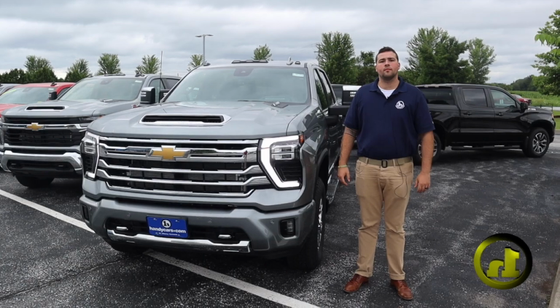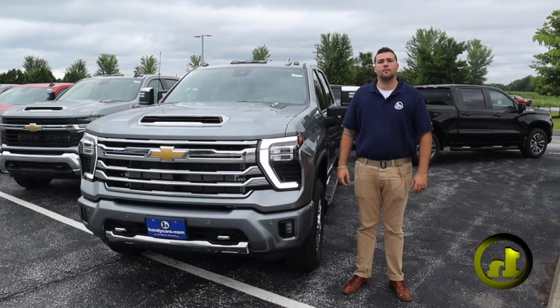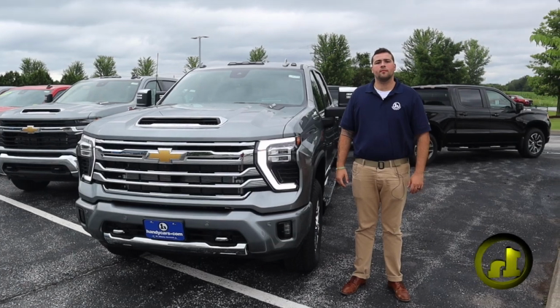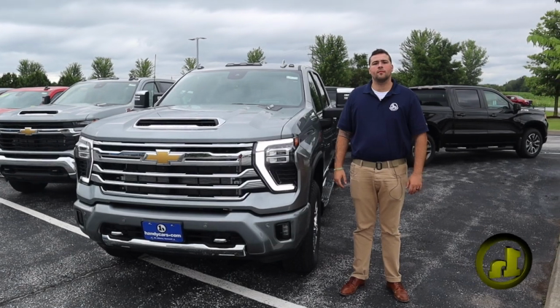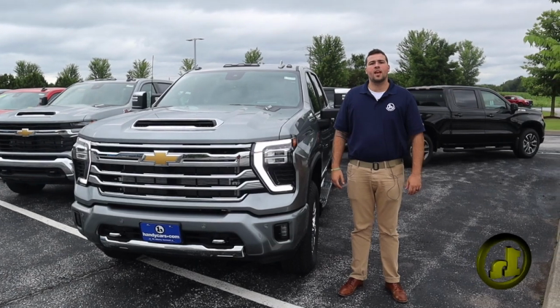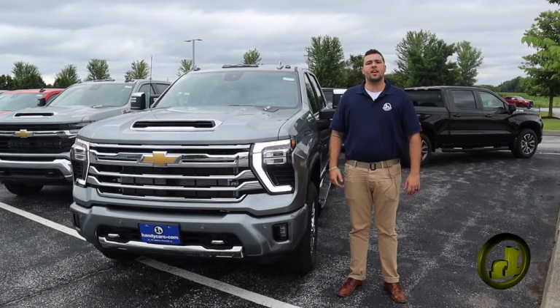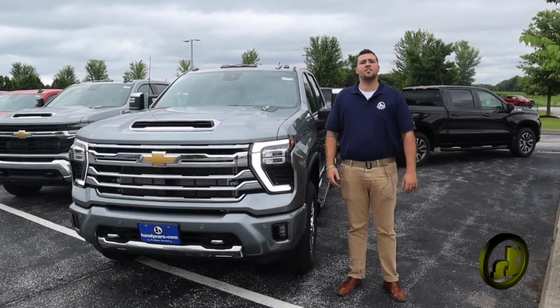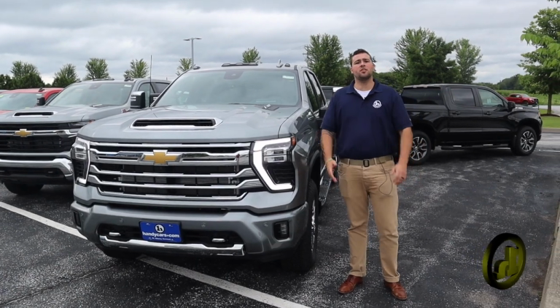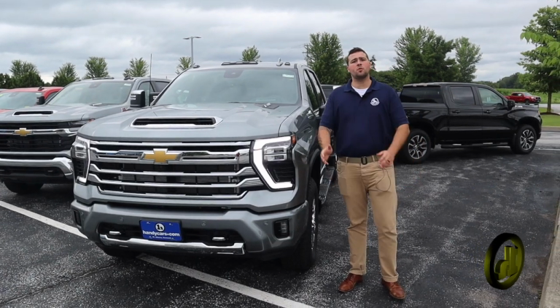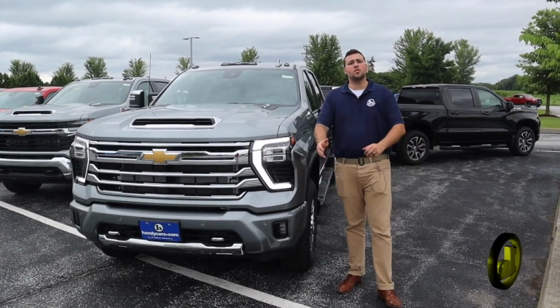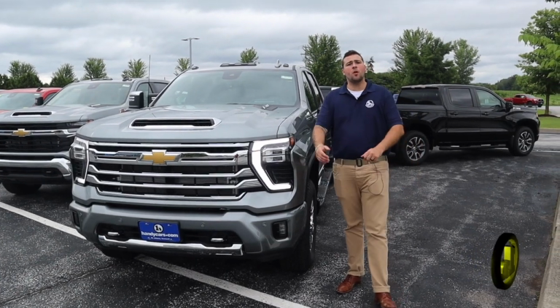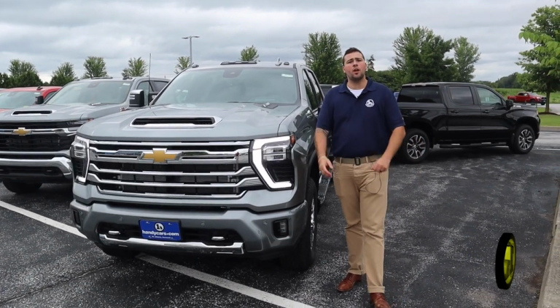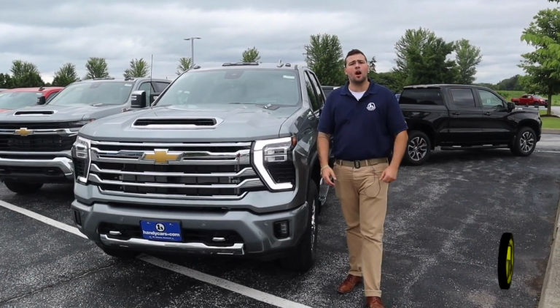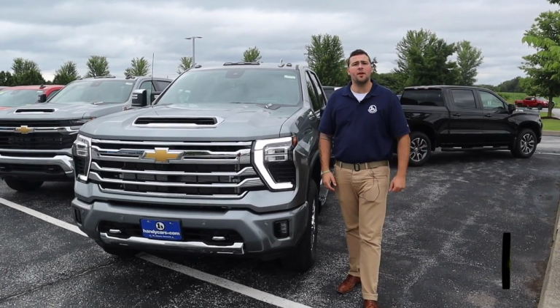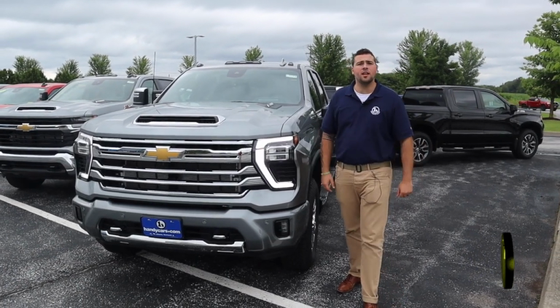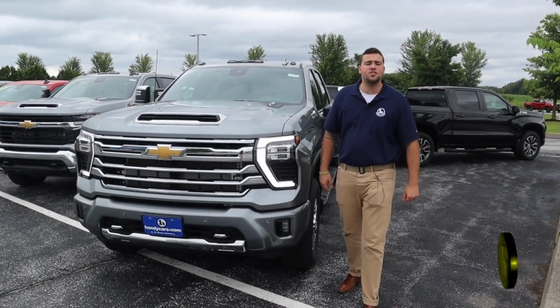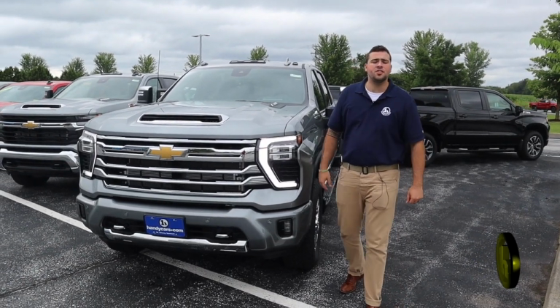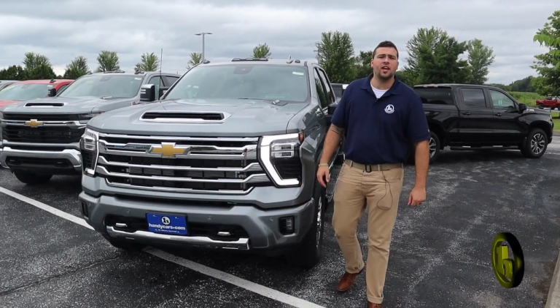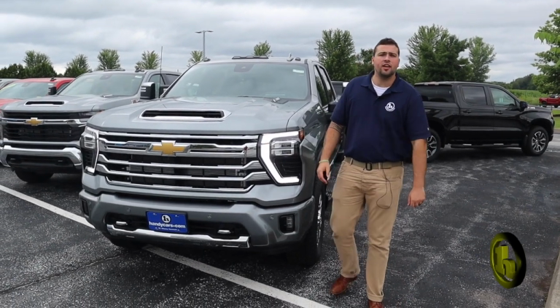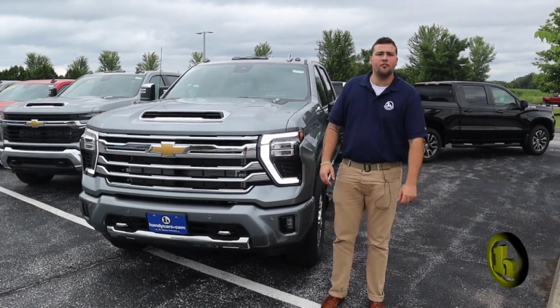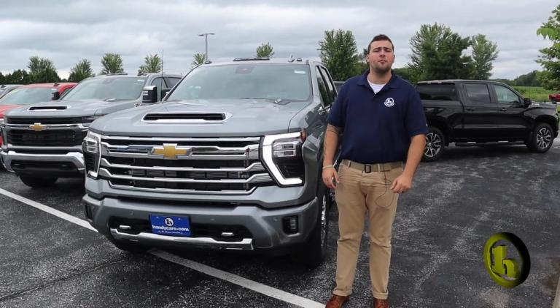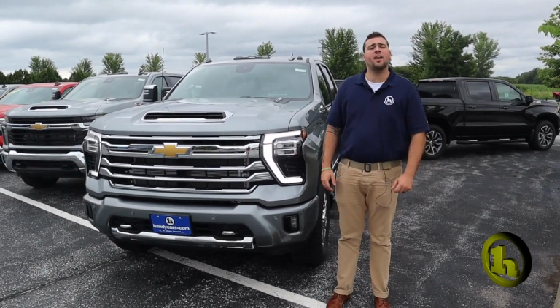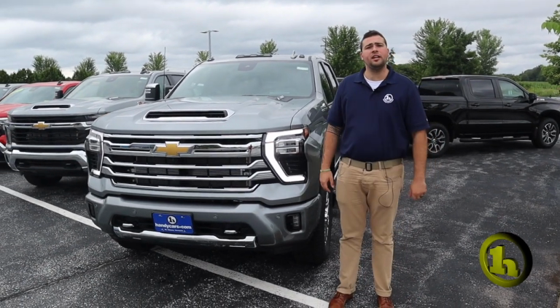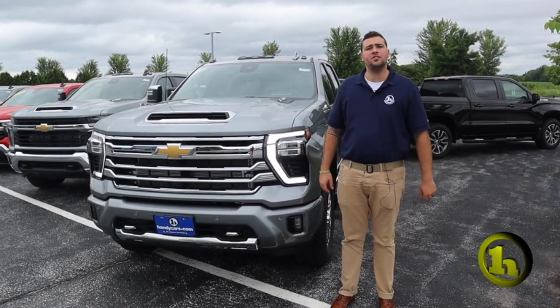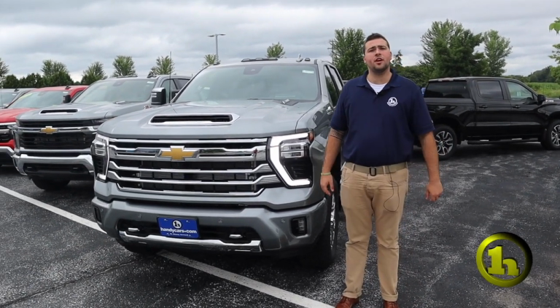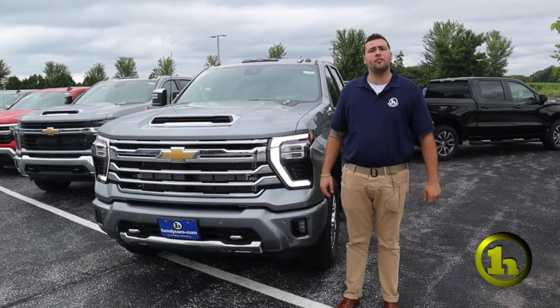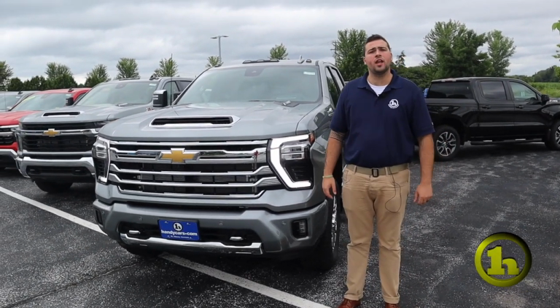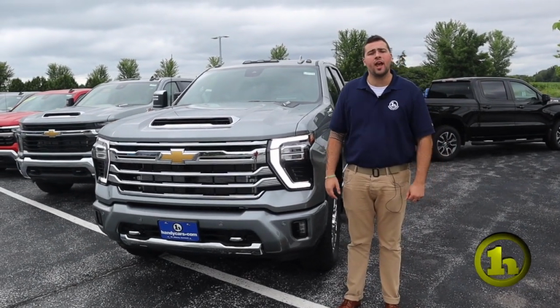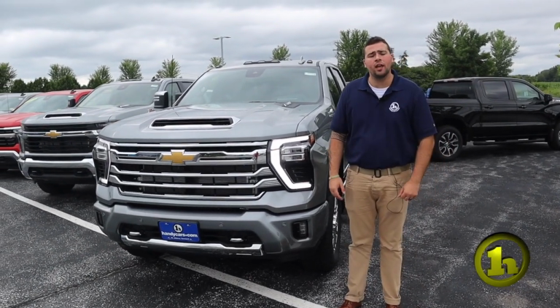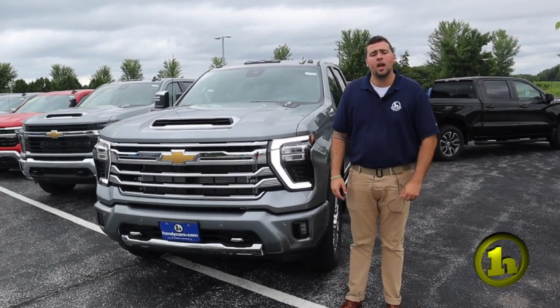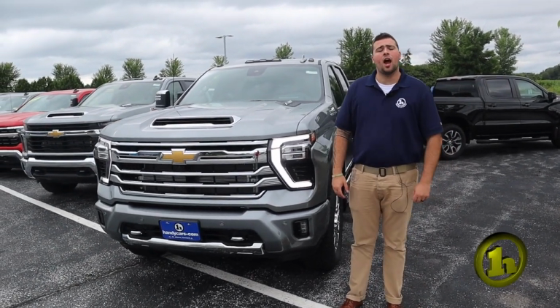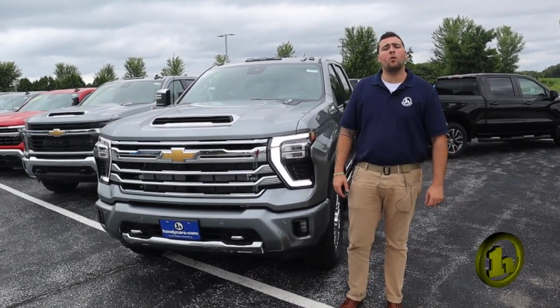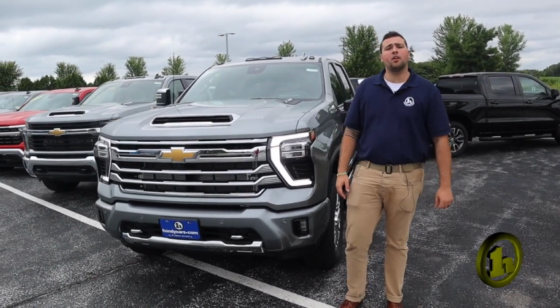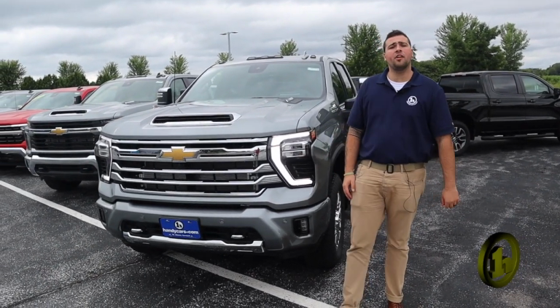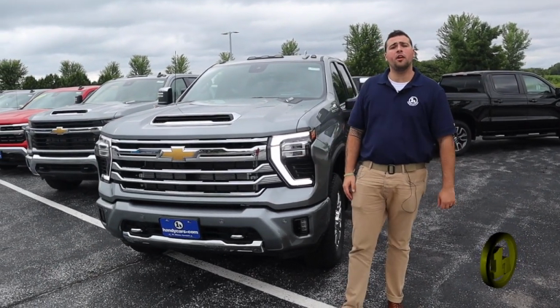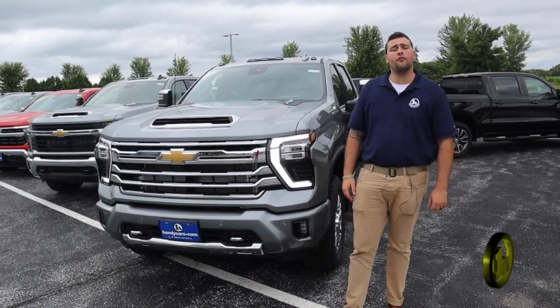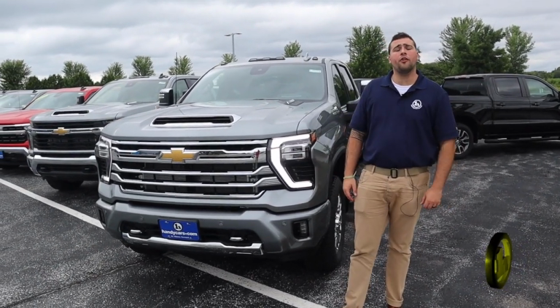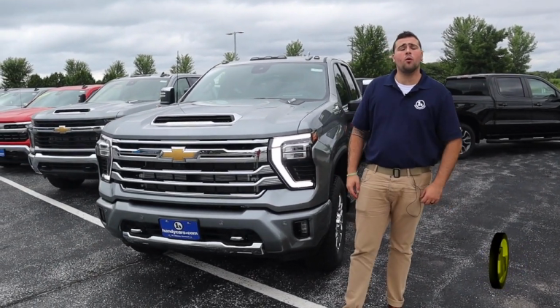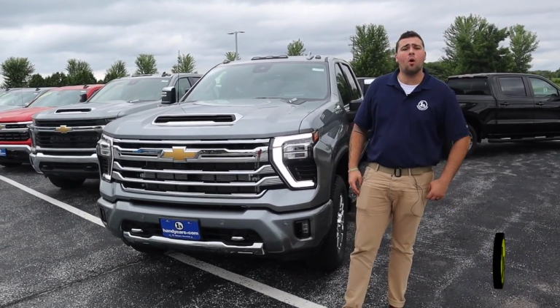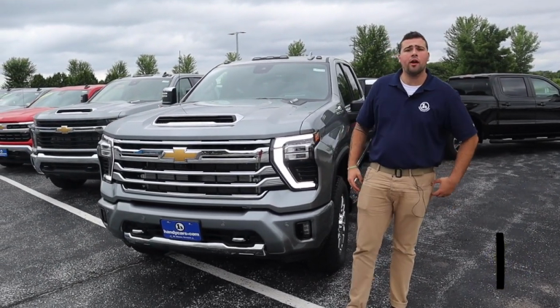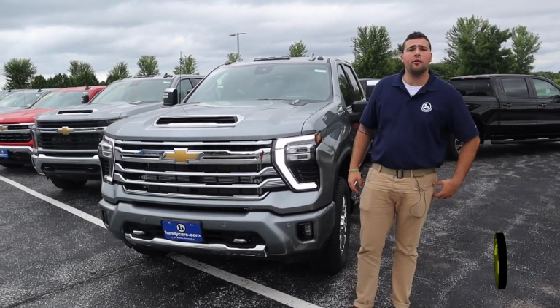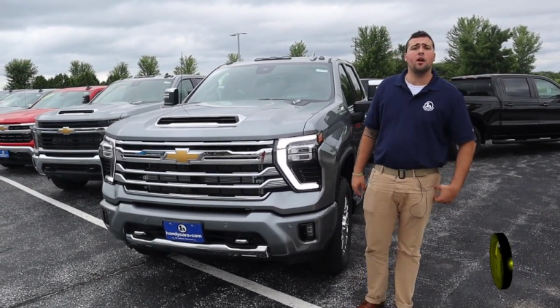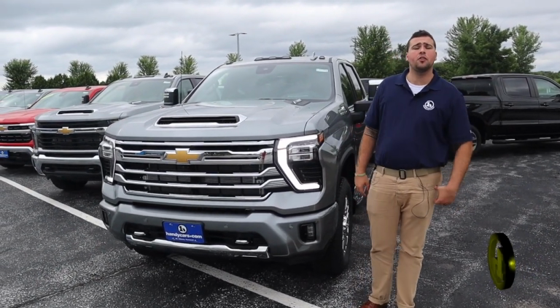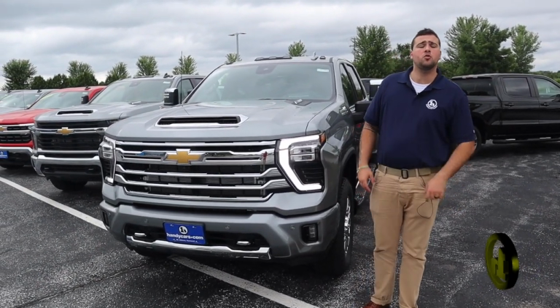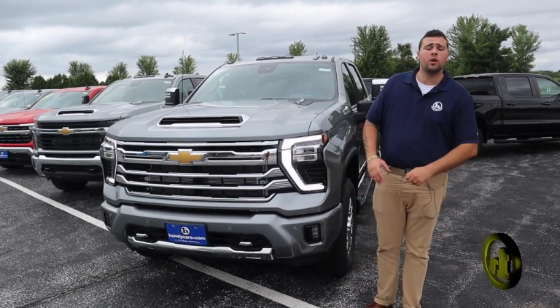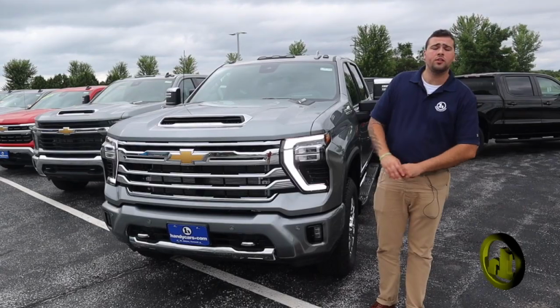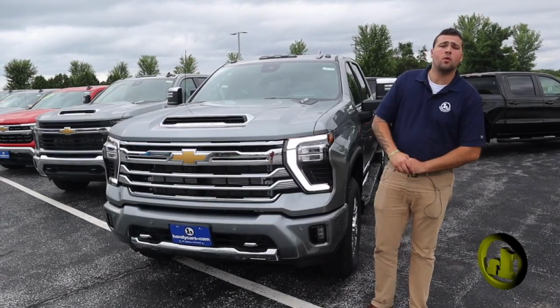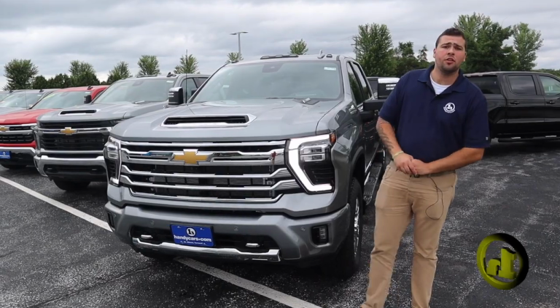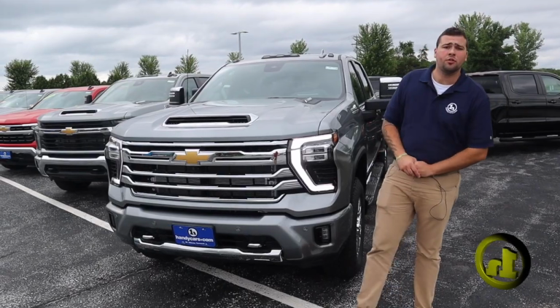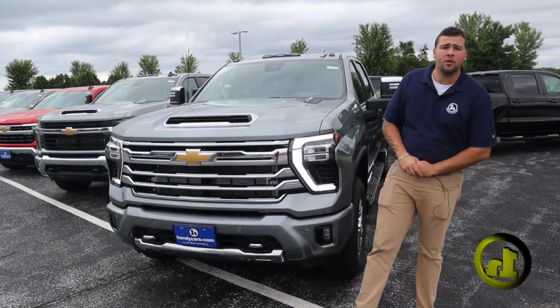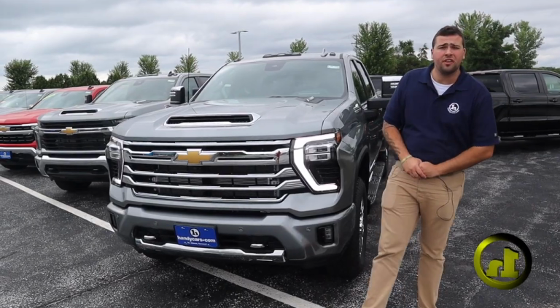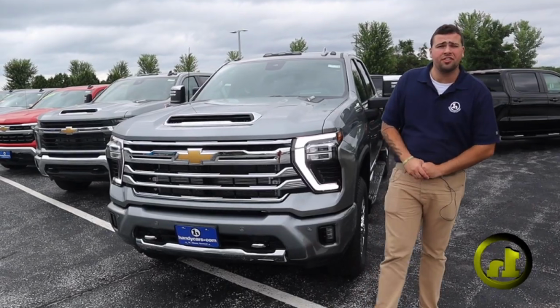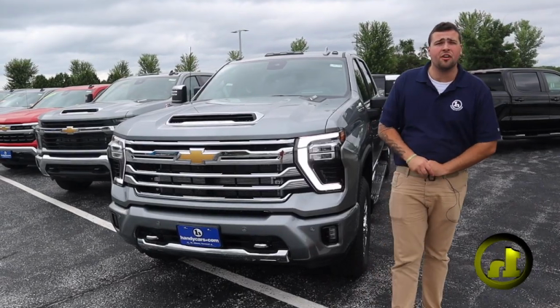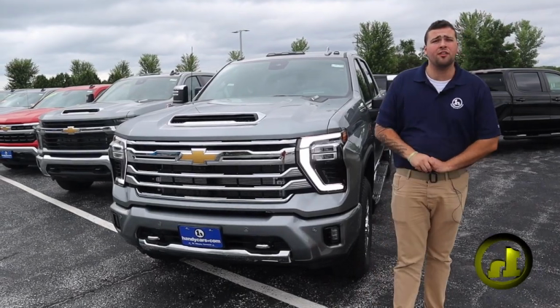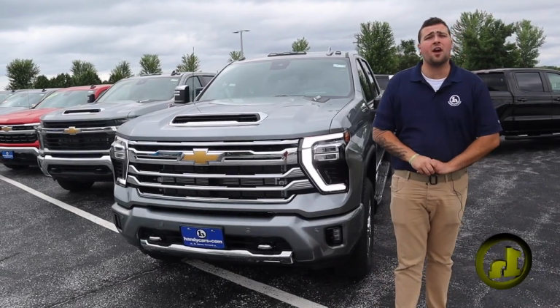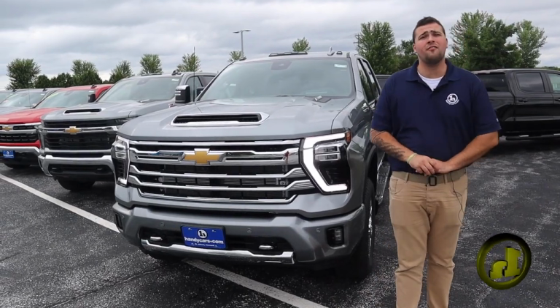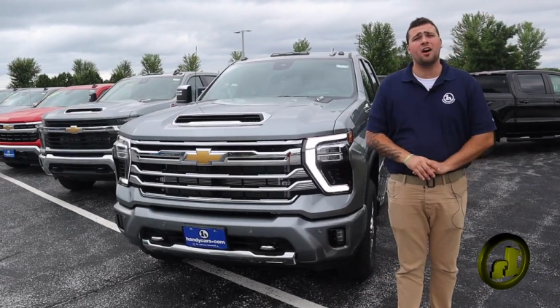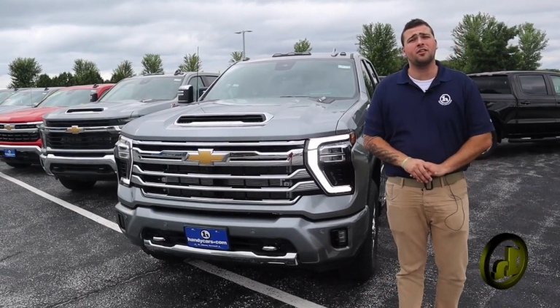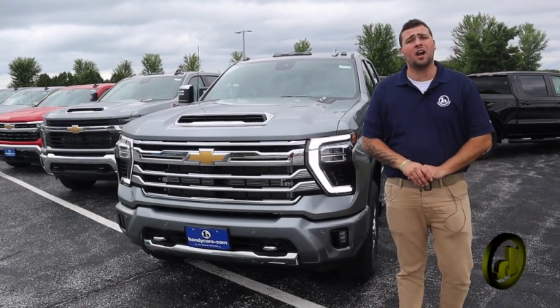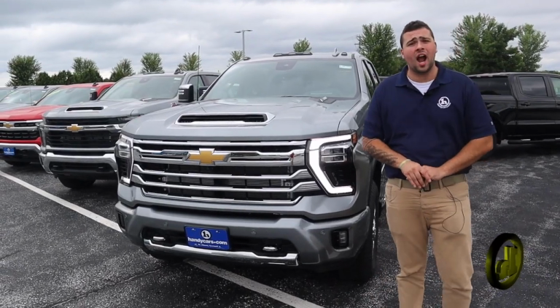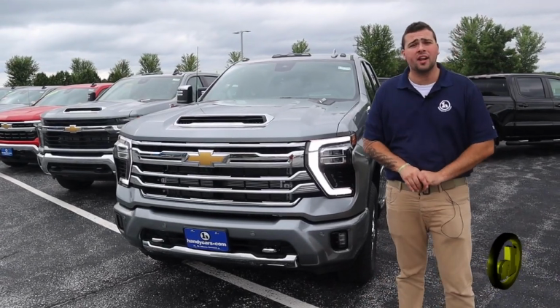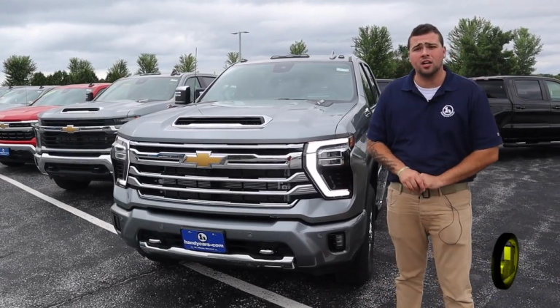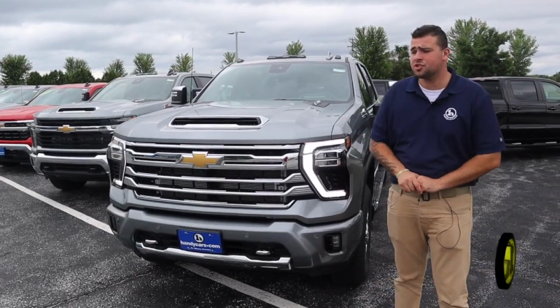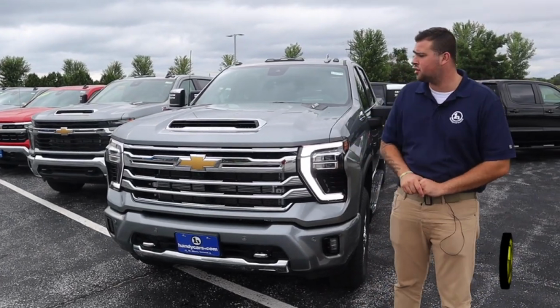Hey Seth, what's going on man? It's Jake here from Handy Chevrolet. I want to thank you for inquiring on the 2023 3500 High Country.